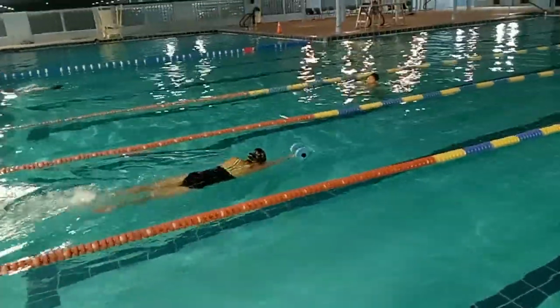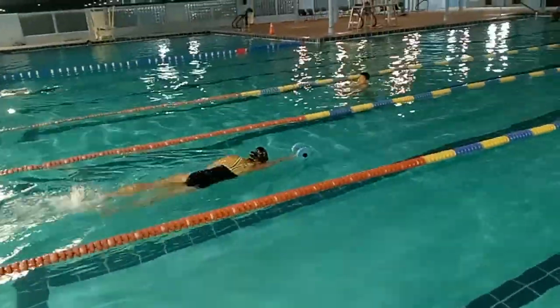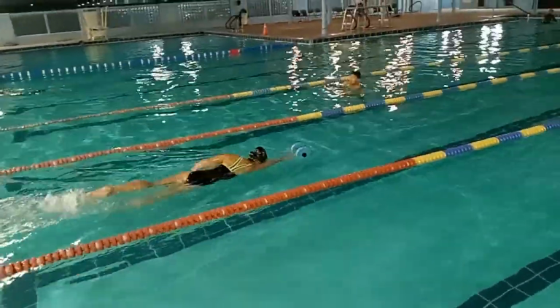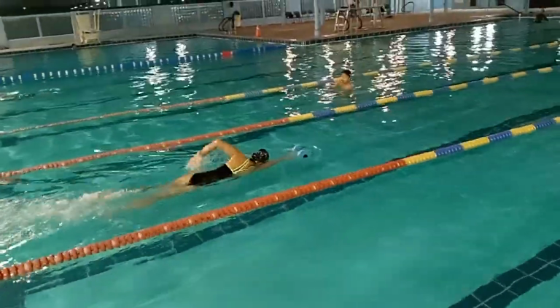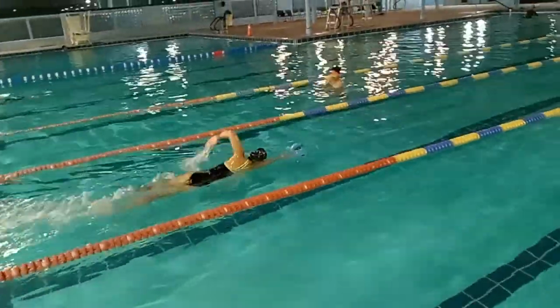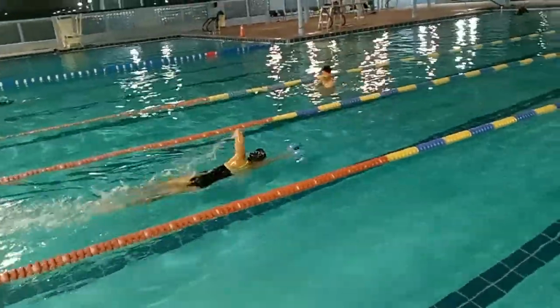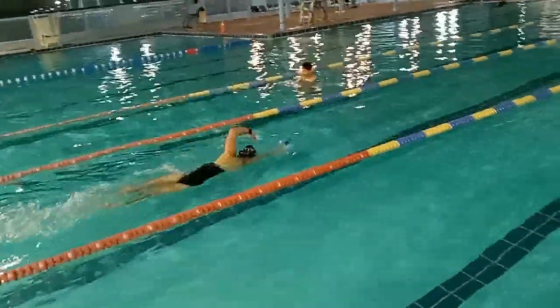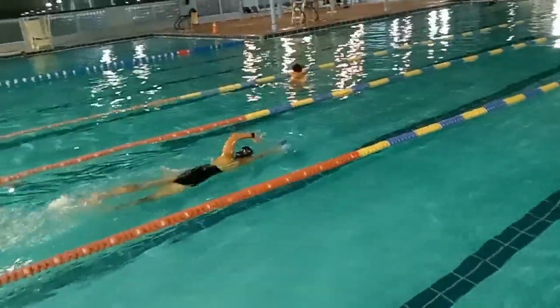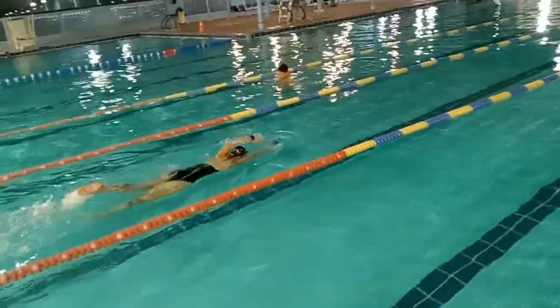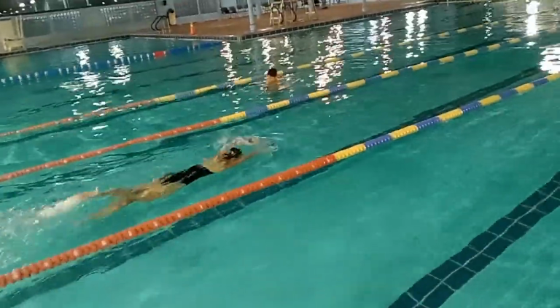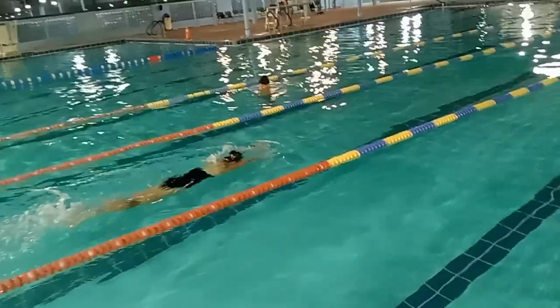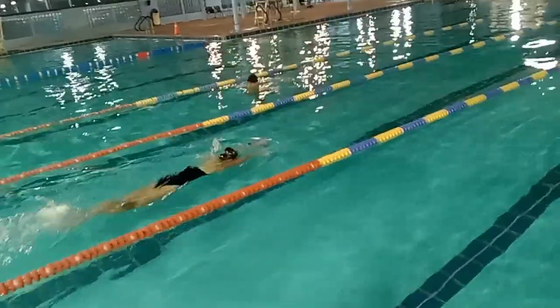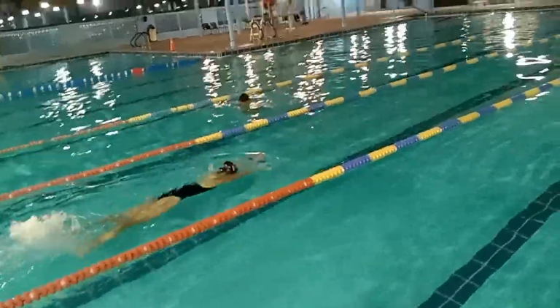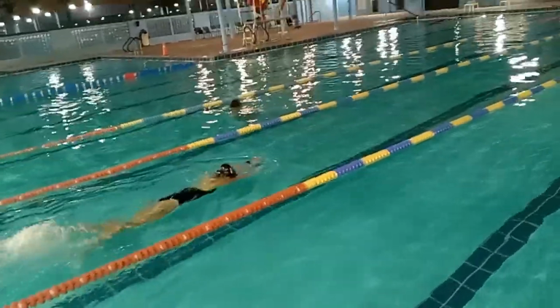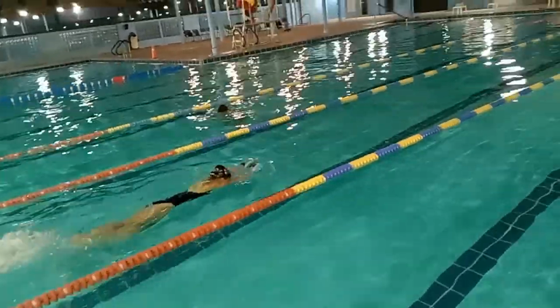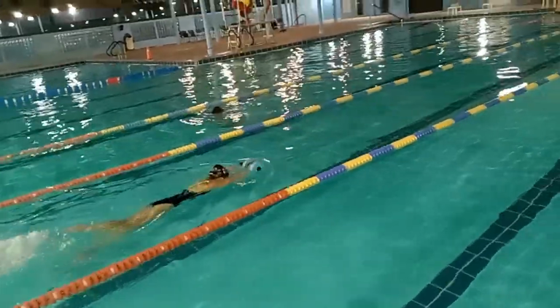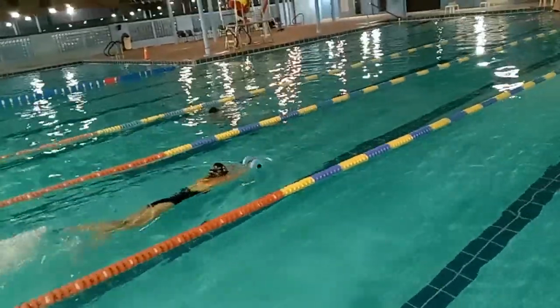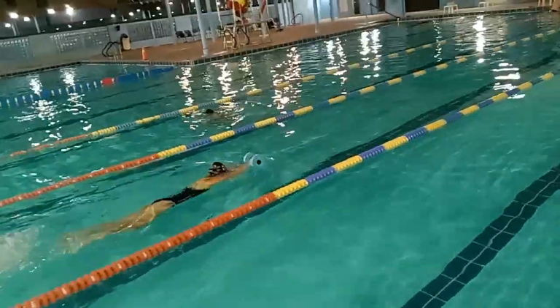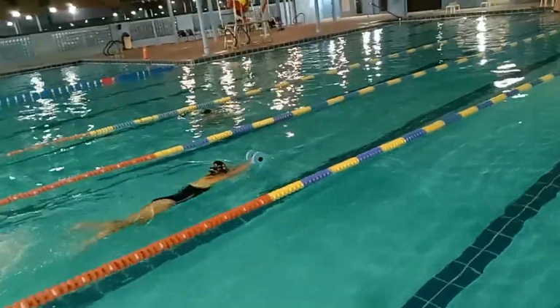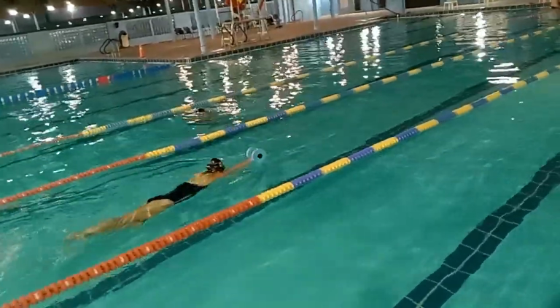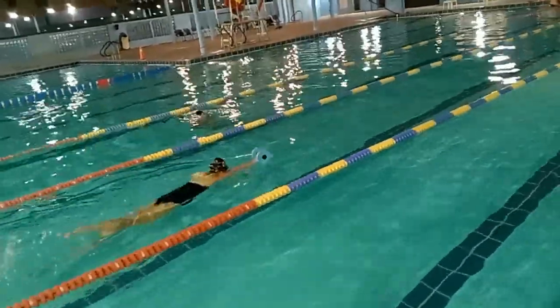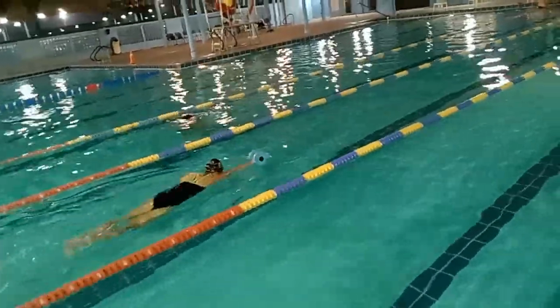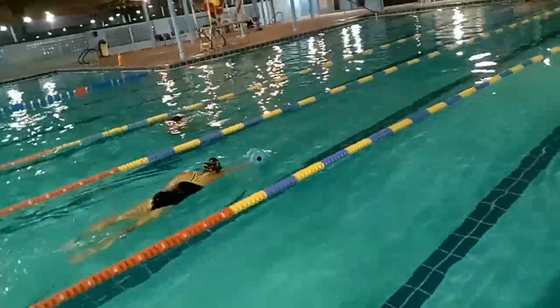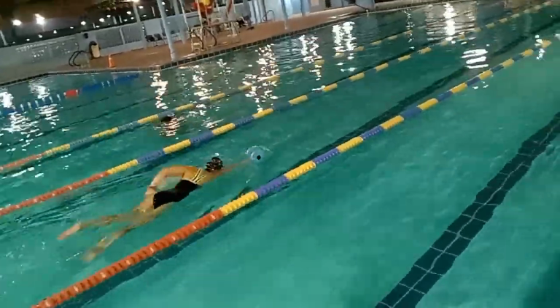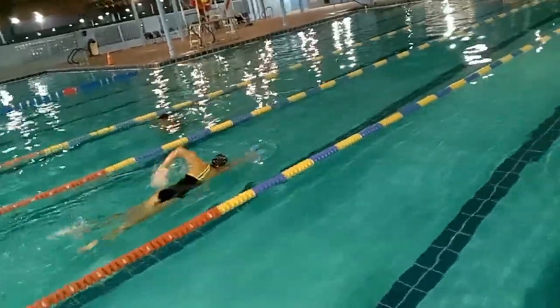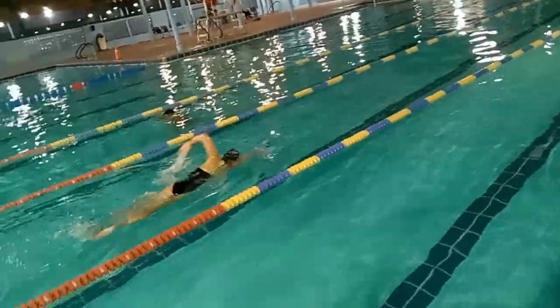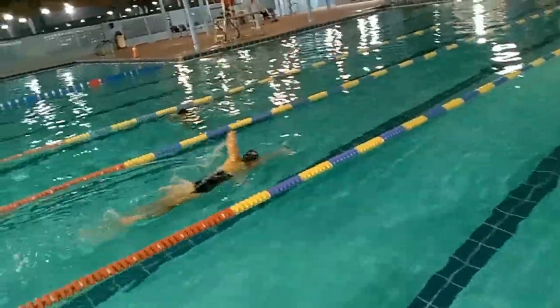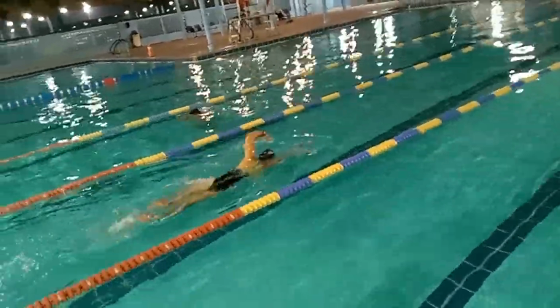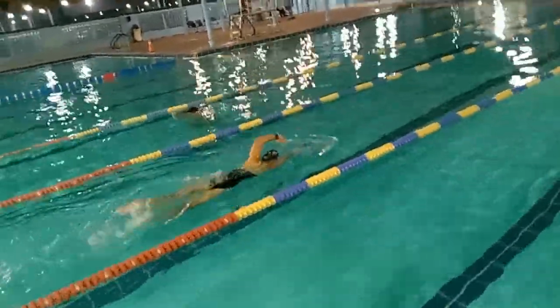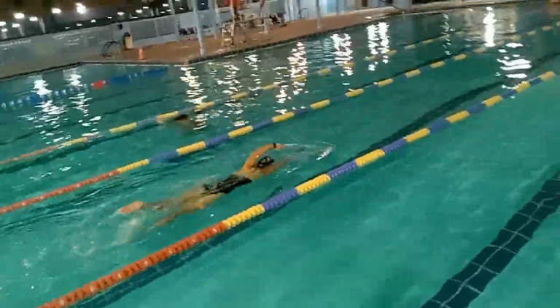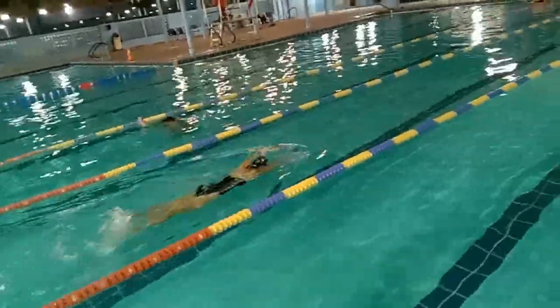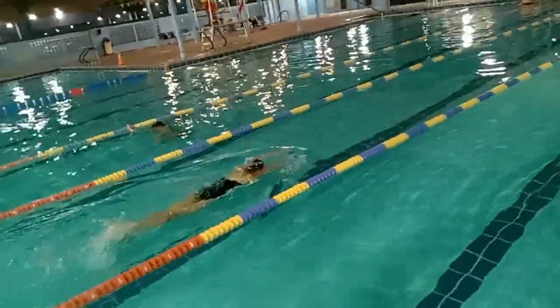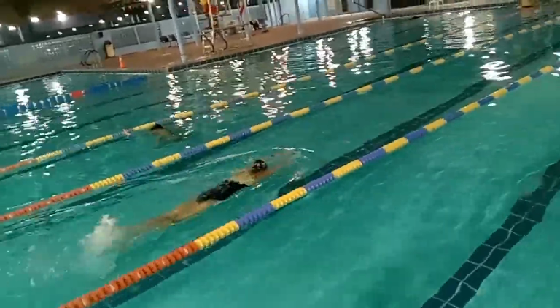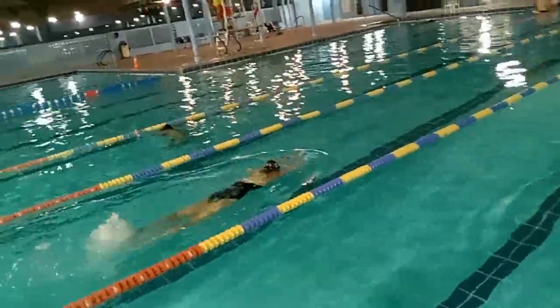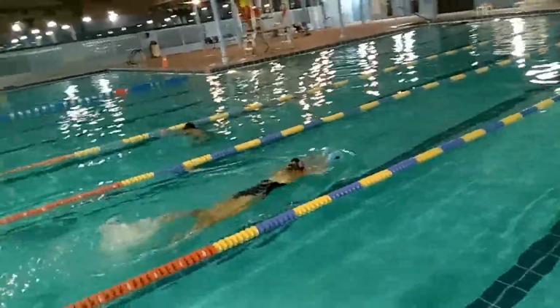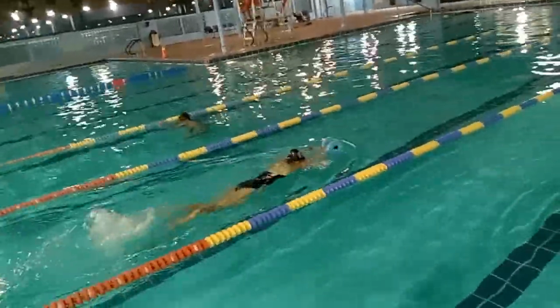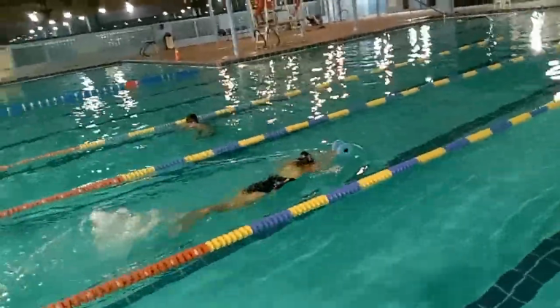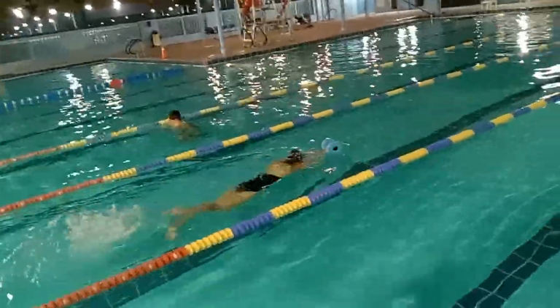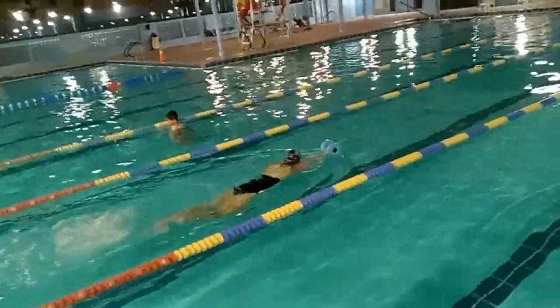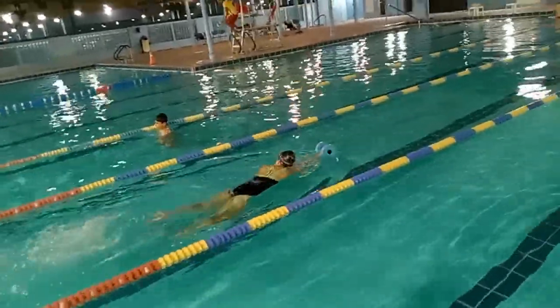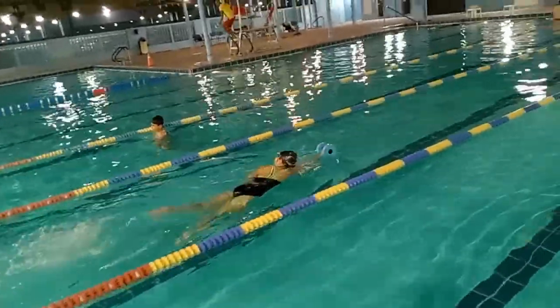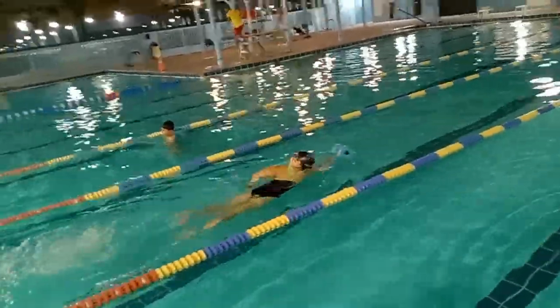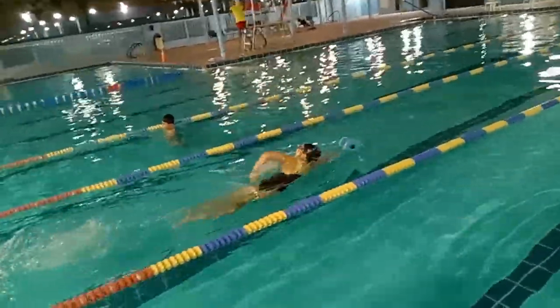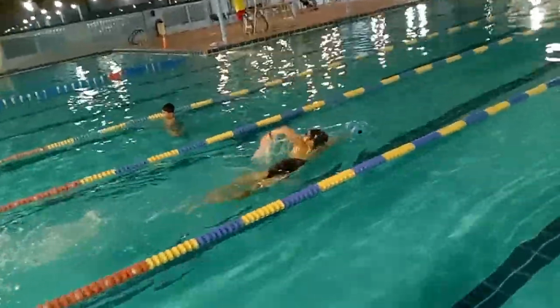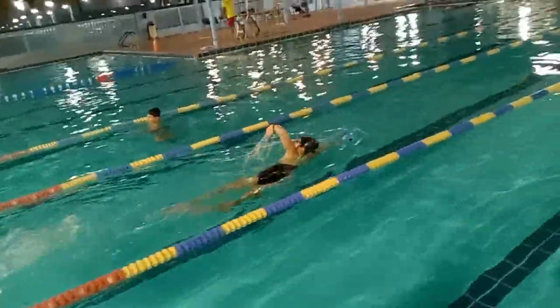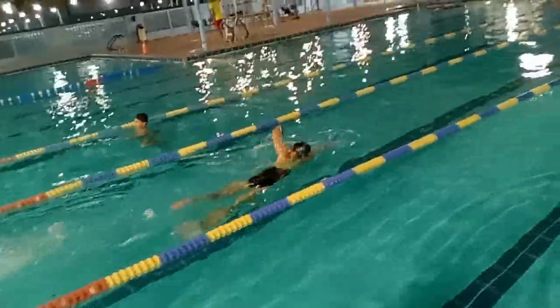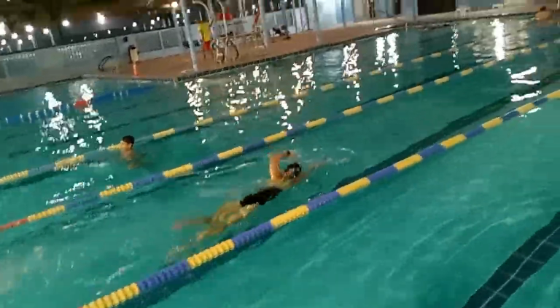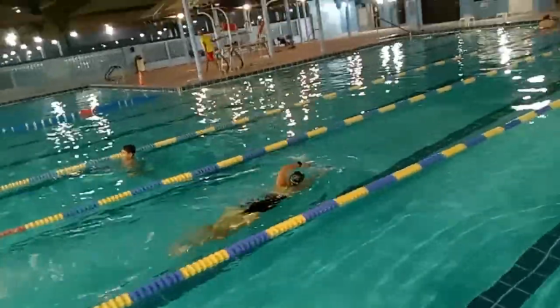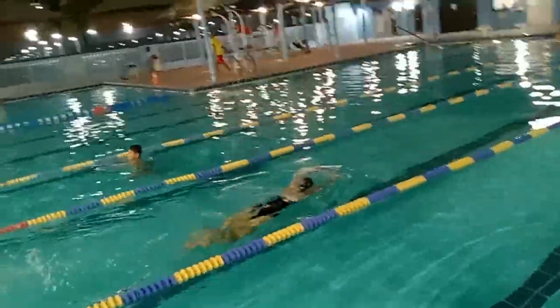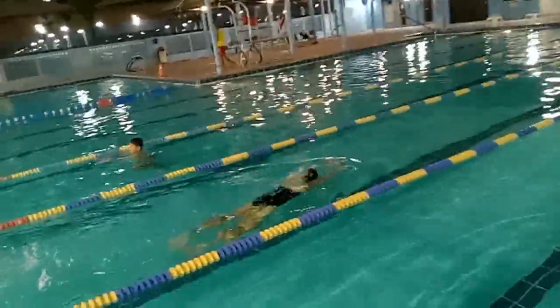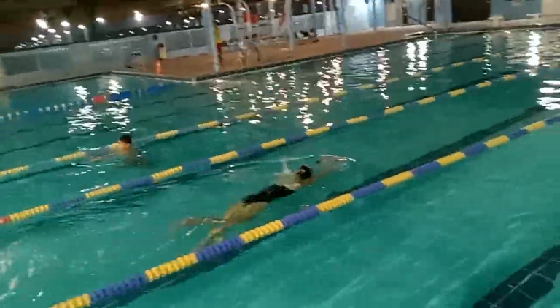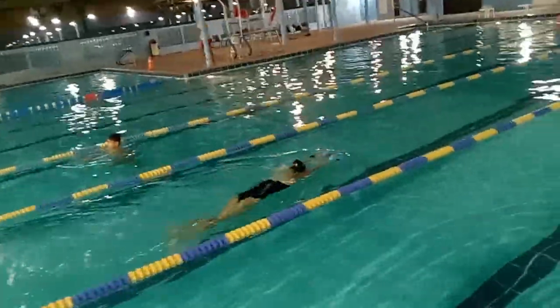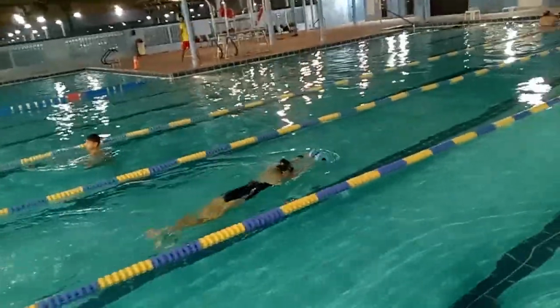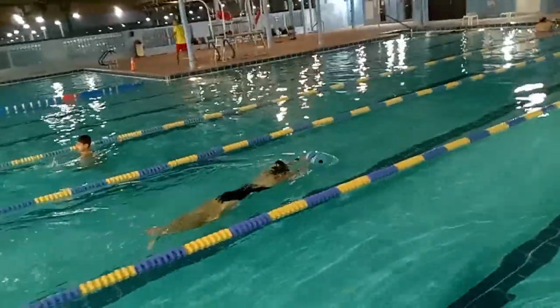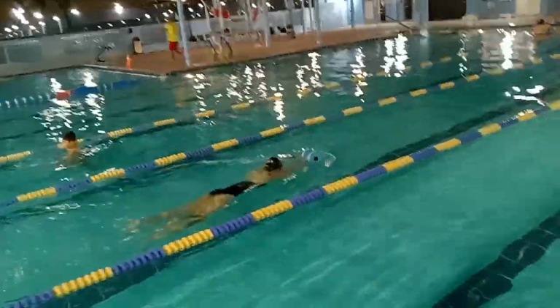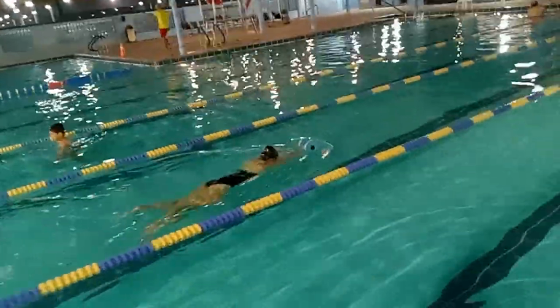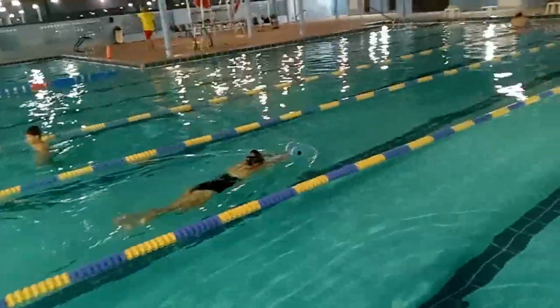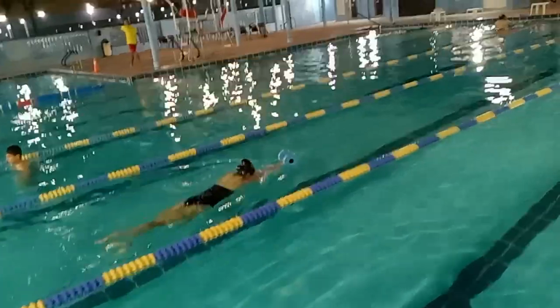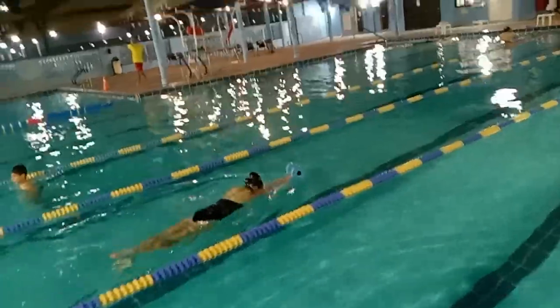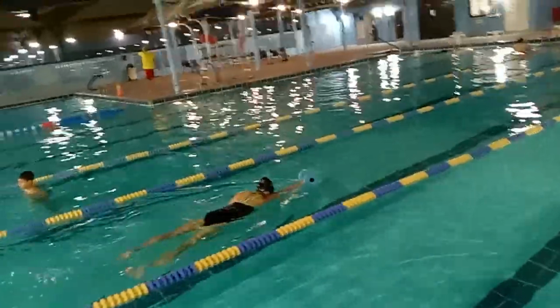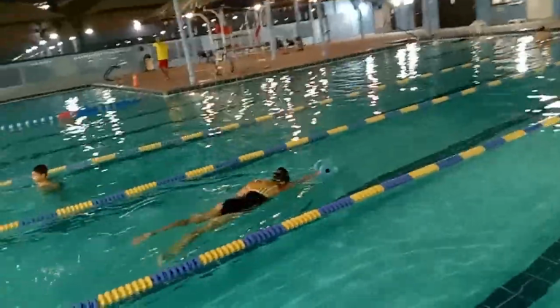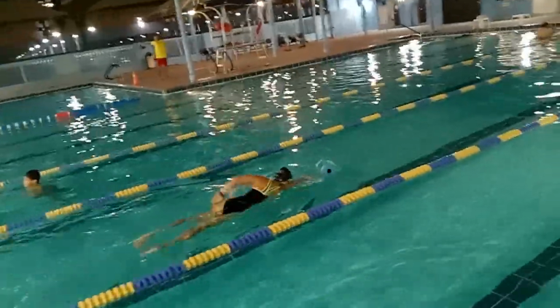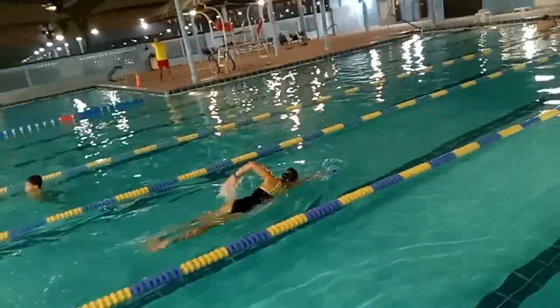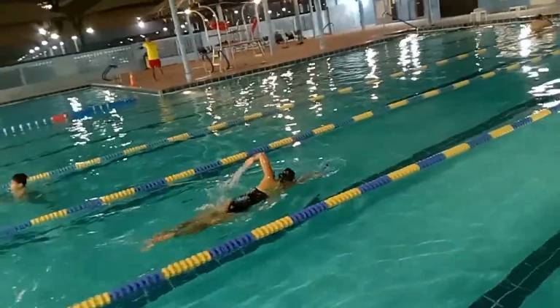Catch, elbow high, push, glide. Mashallah — breathe in.